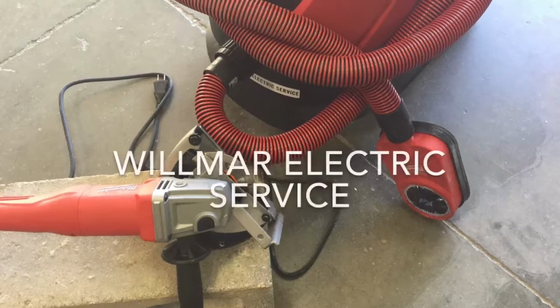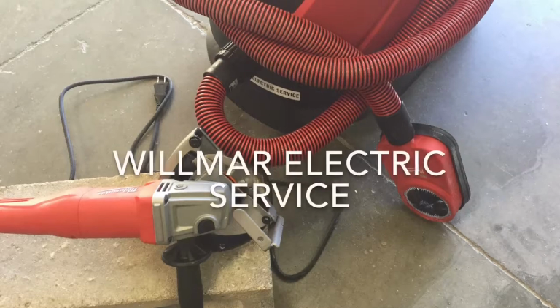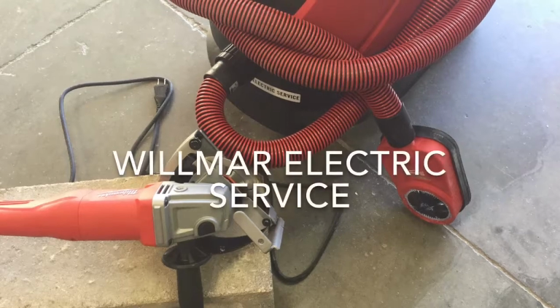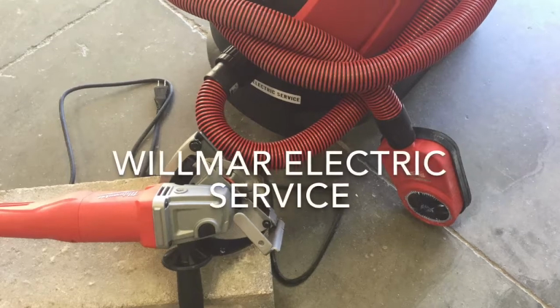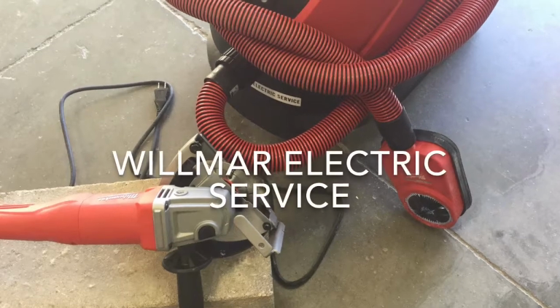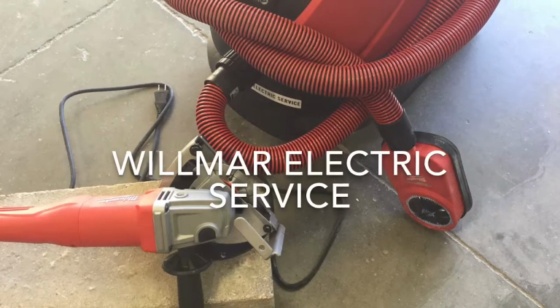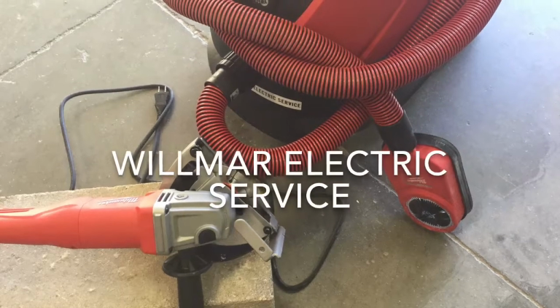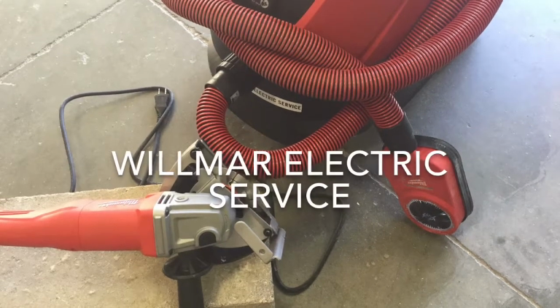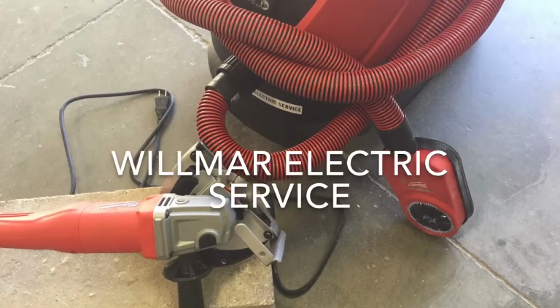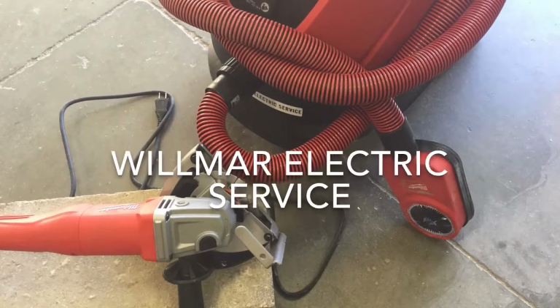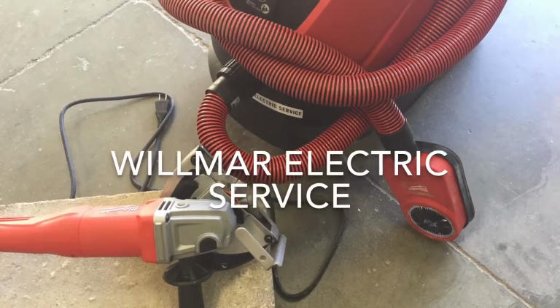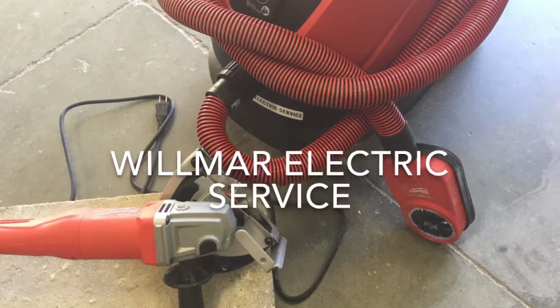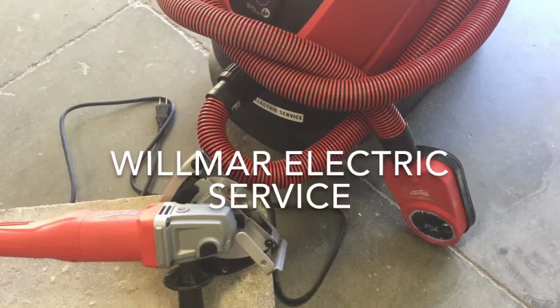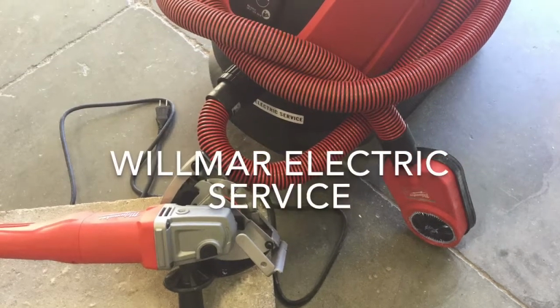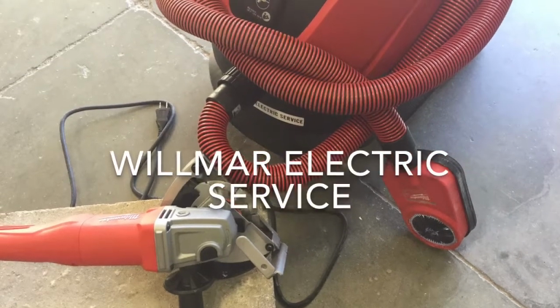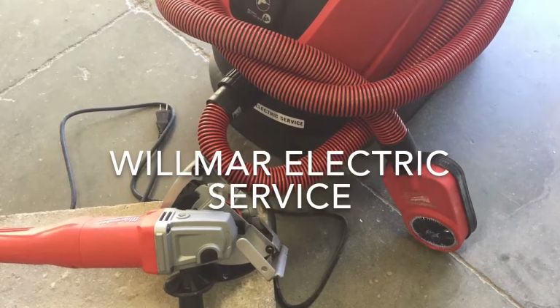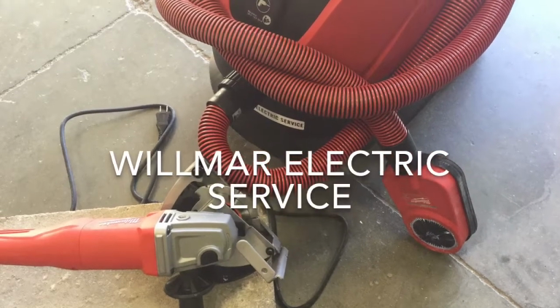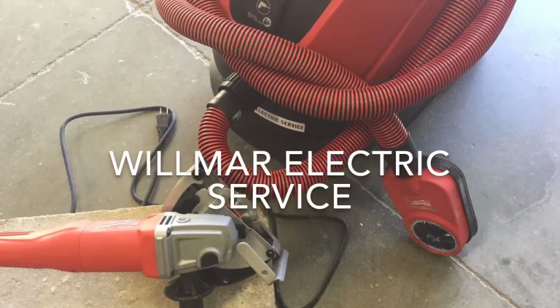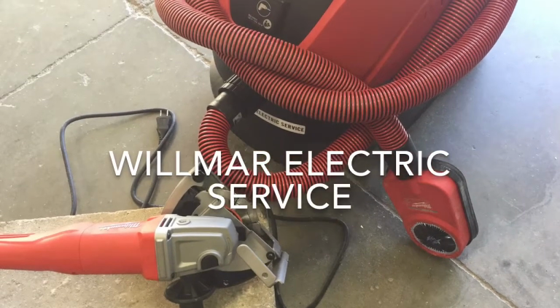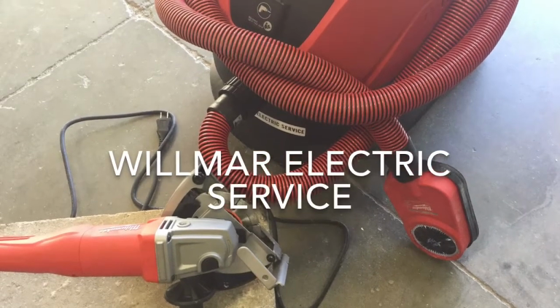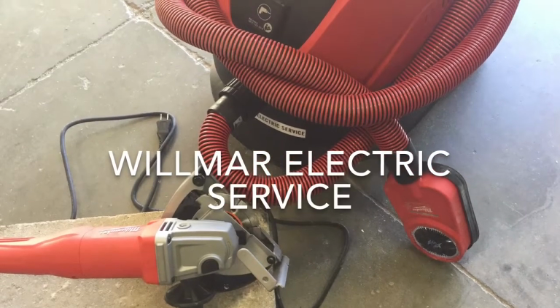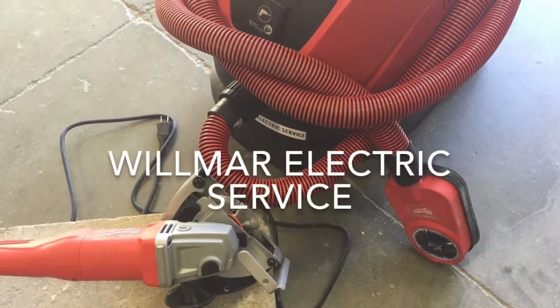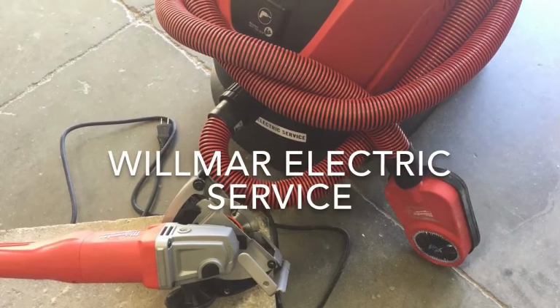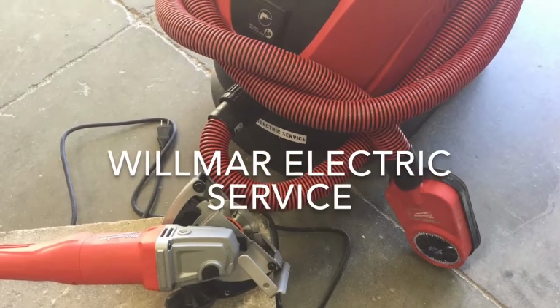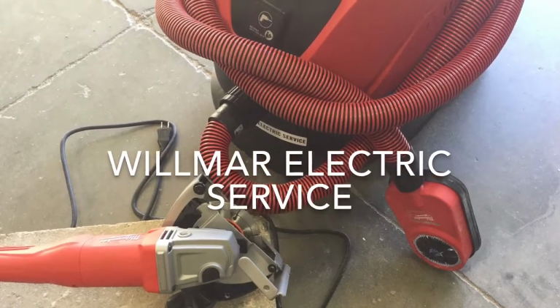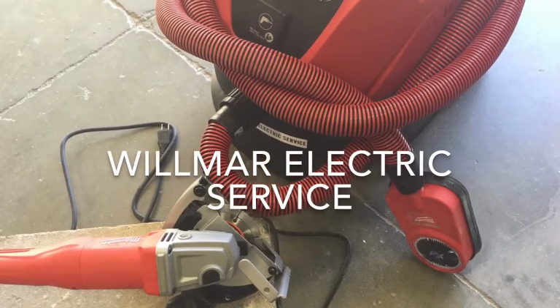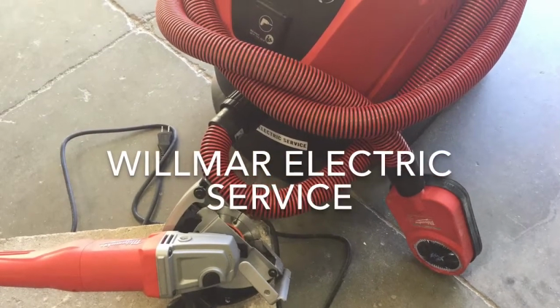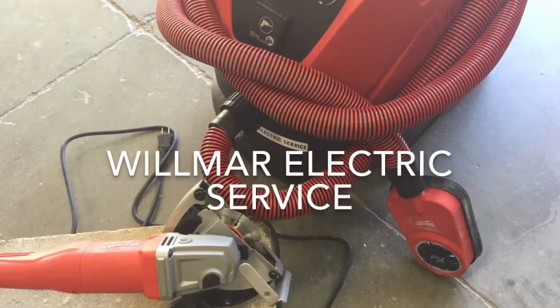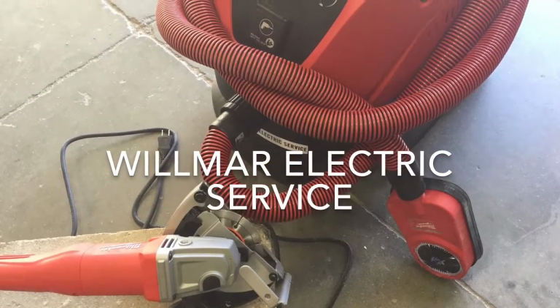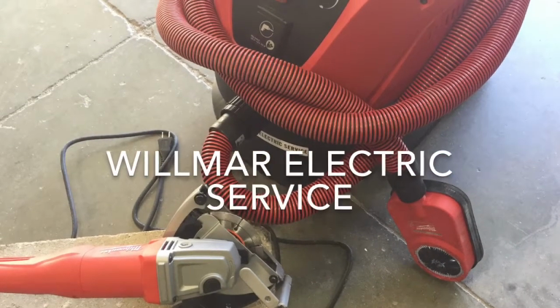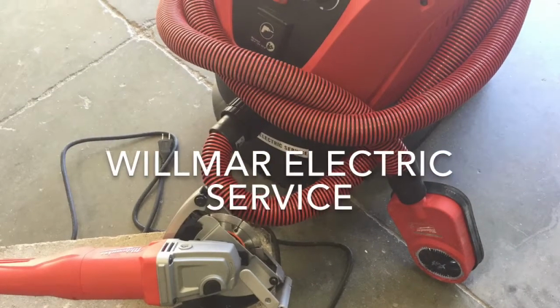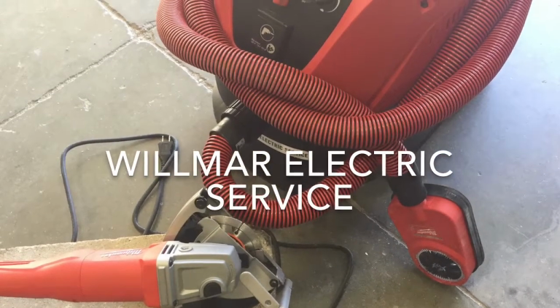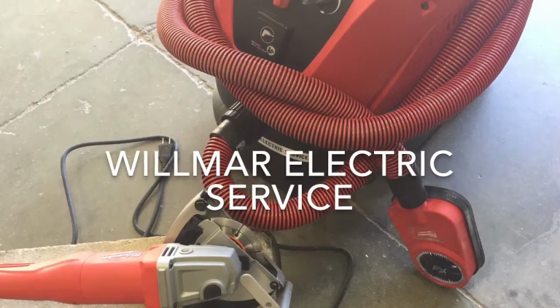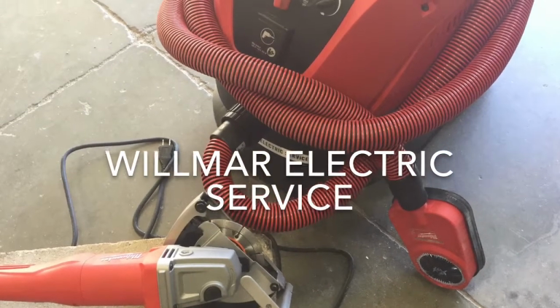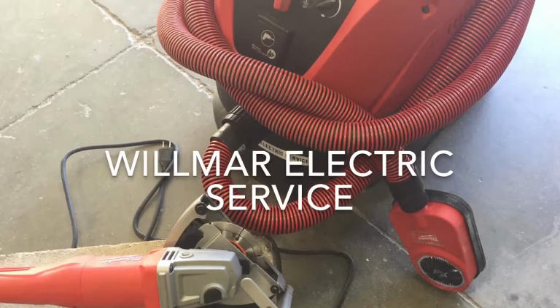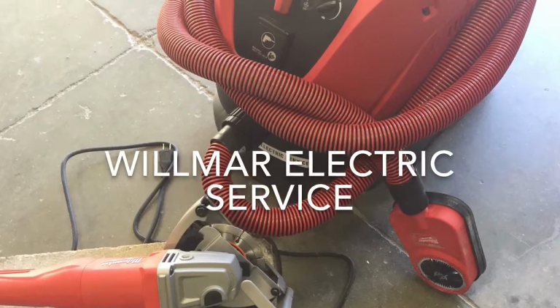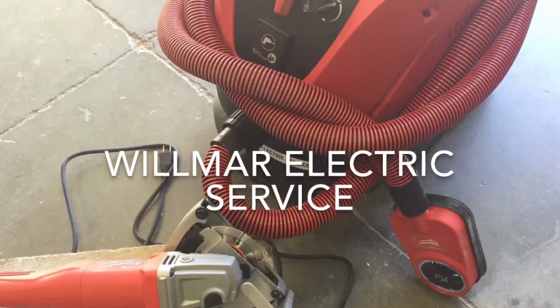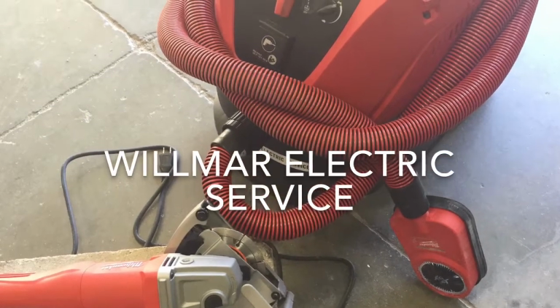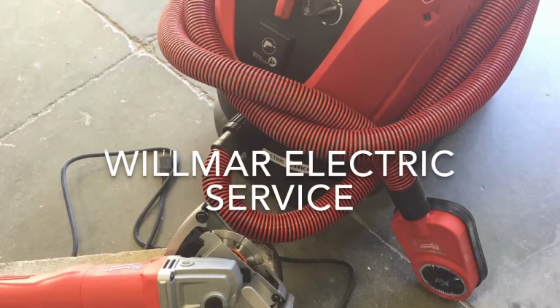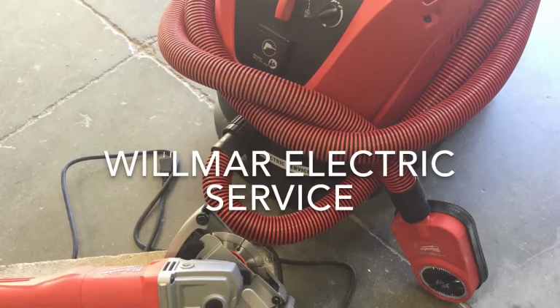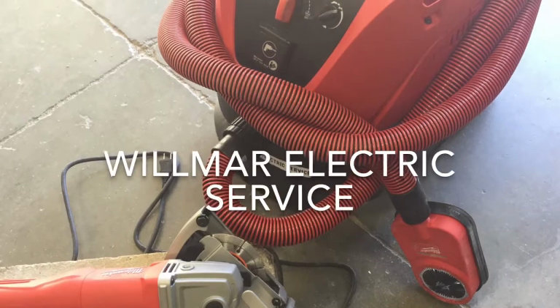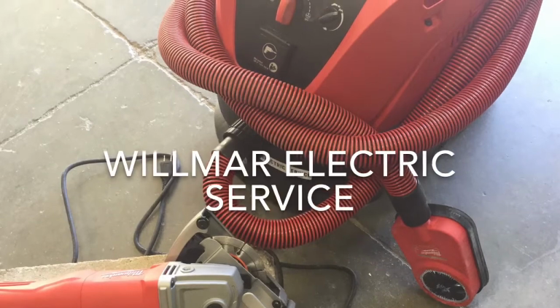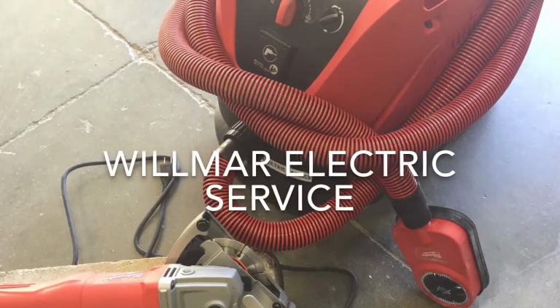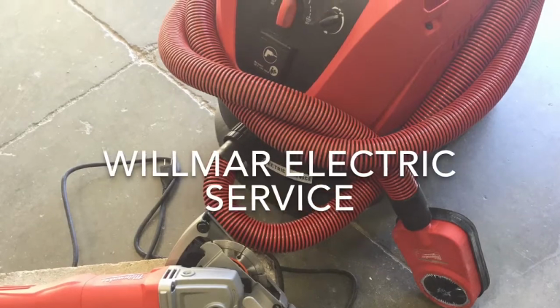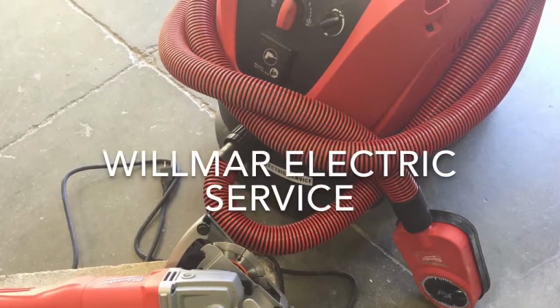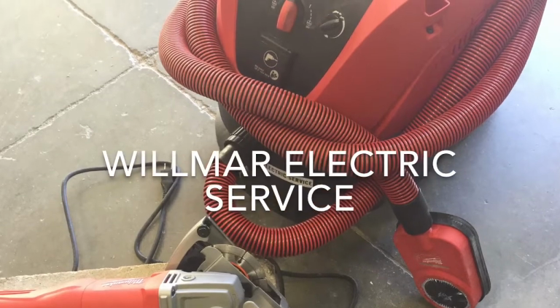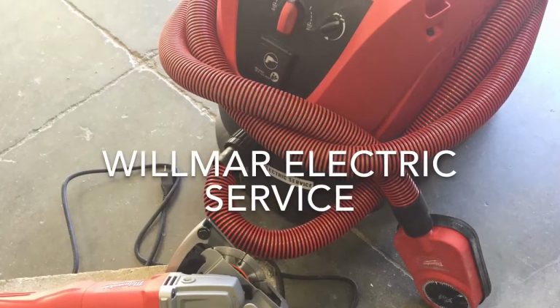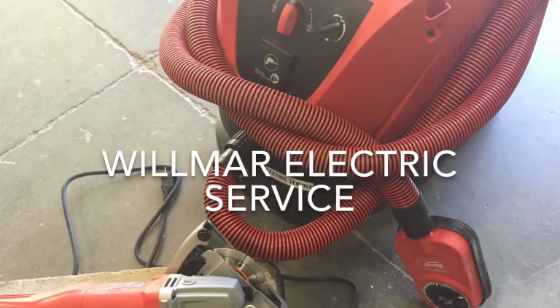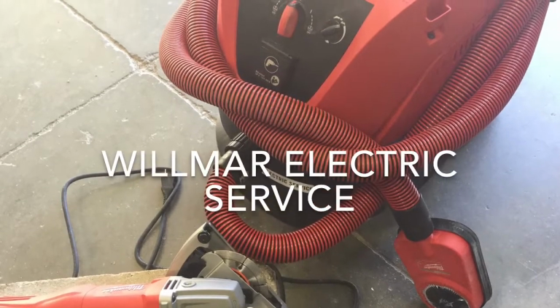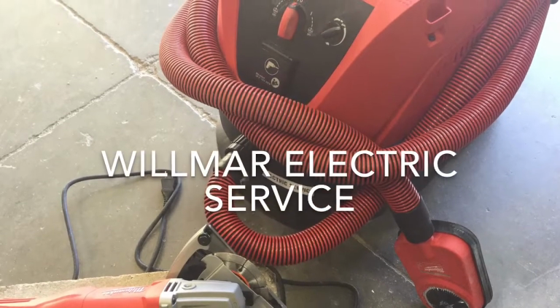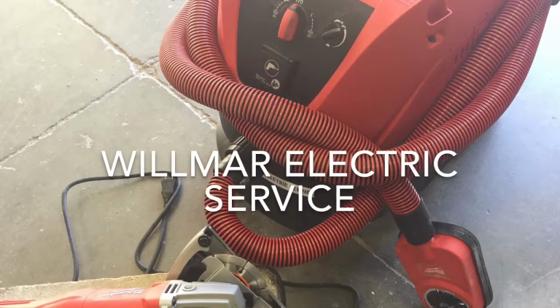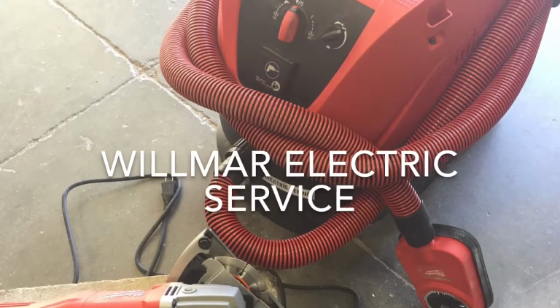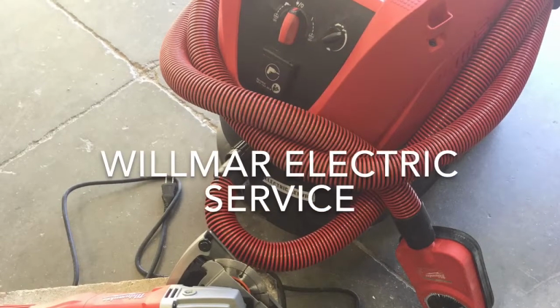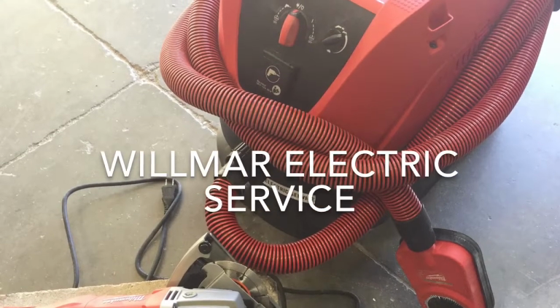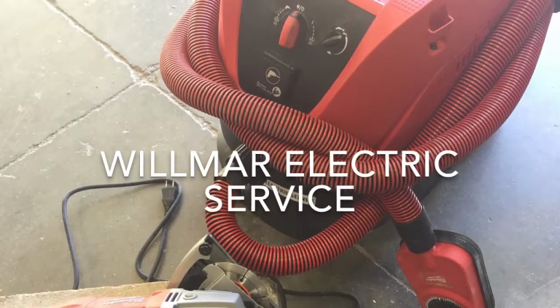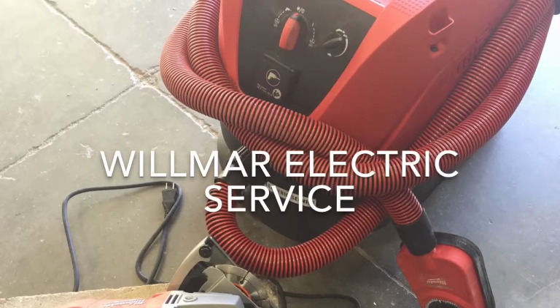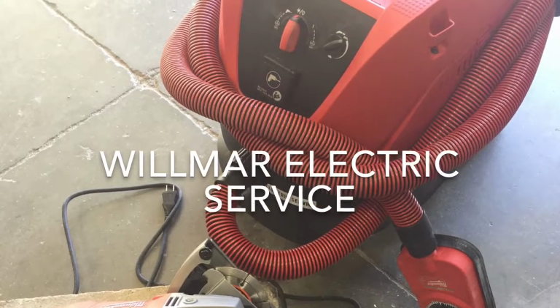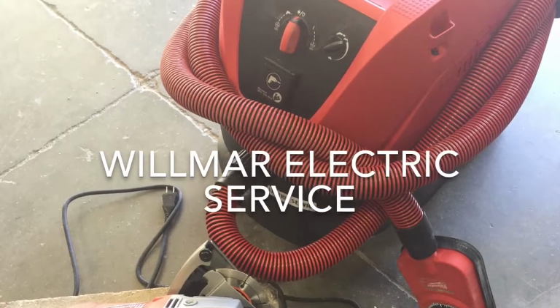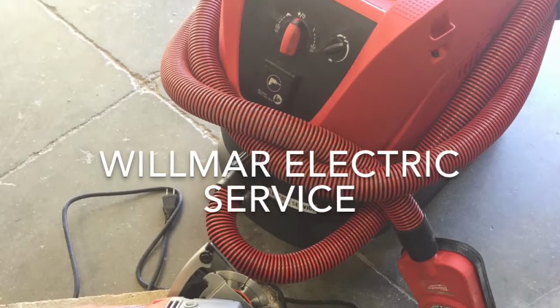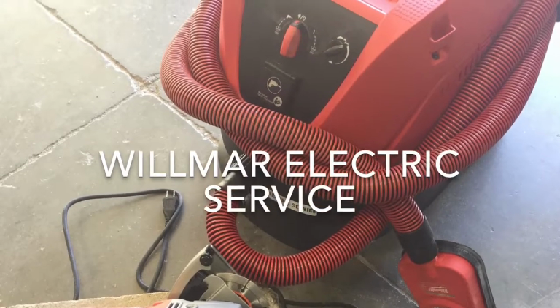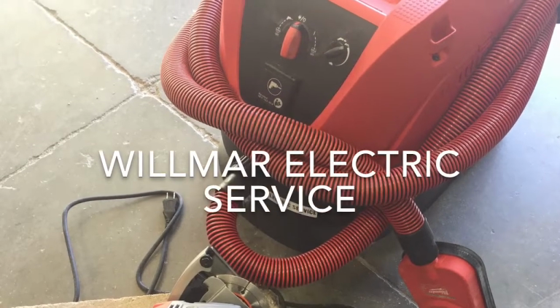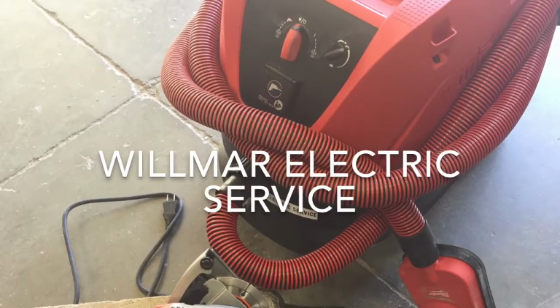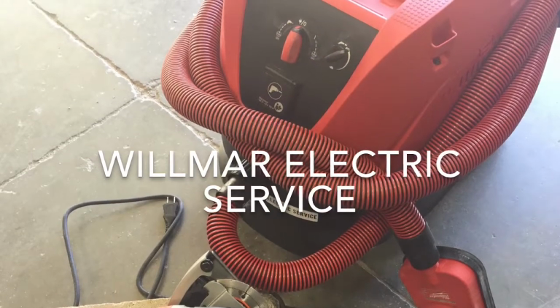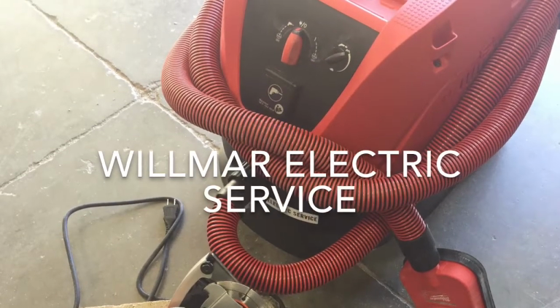This week's video will show how to use the angle grinder, a cutting dust shroud, and the Milwaukee HEPA vacuum to meet the crystalline silica standards.